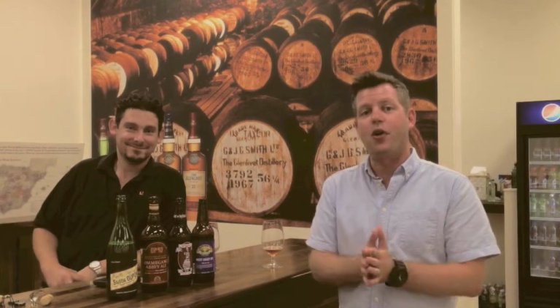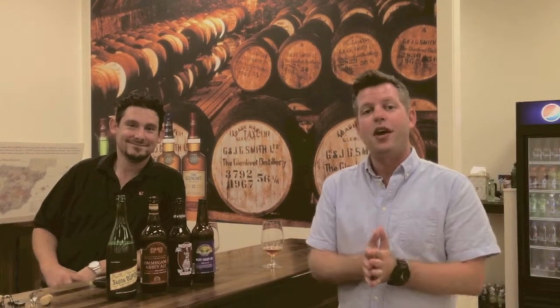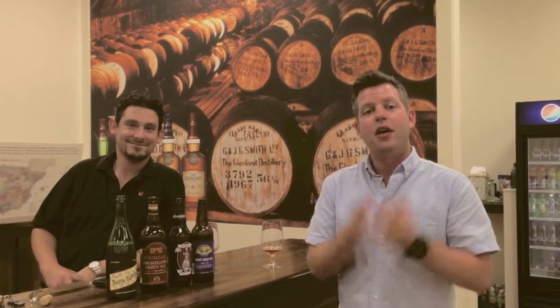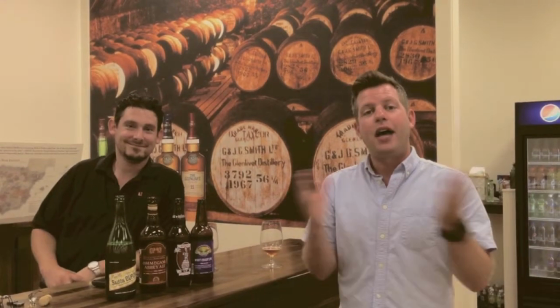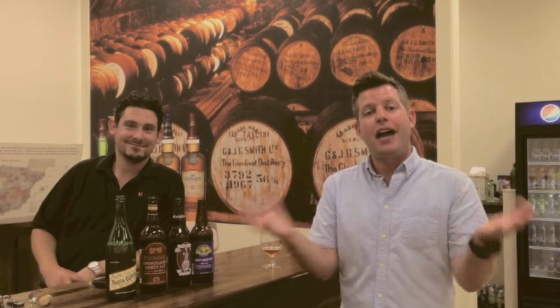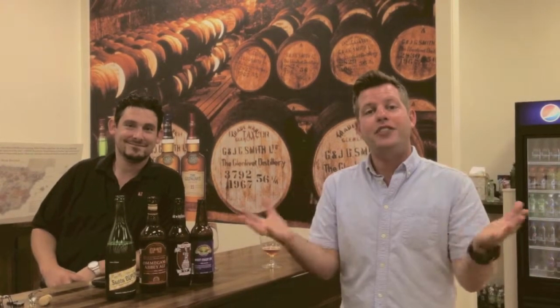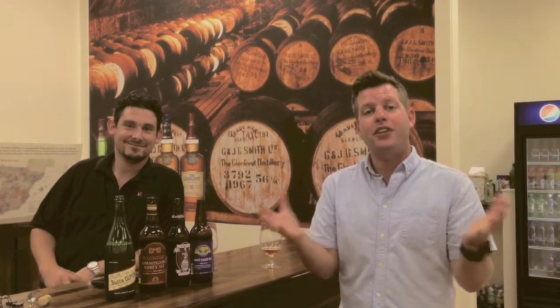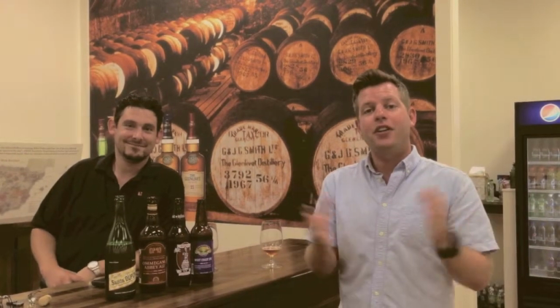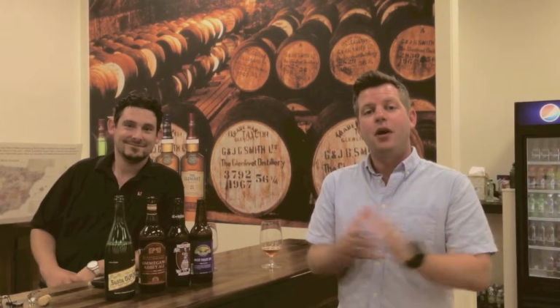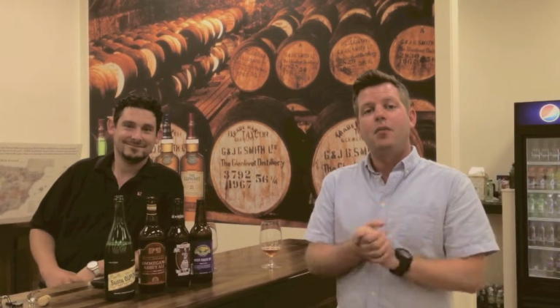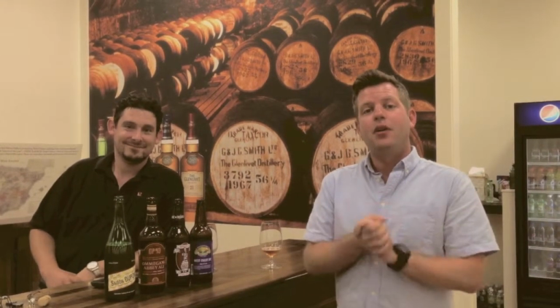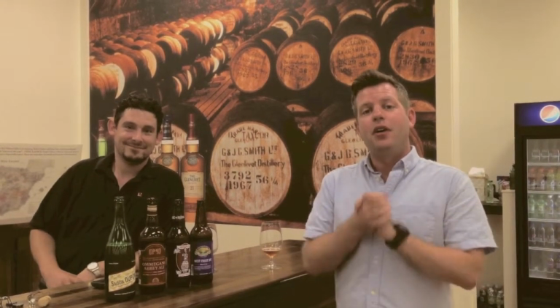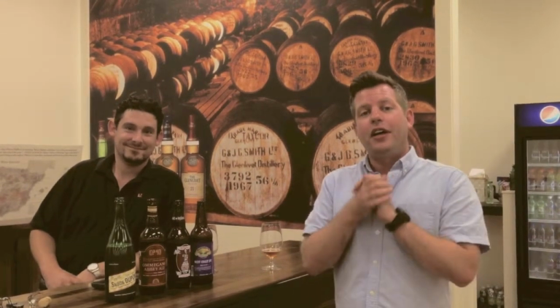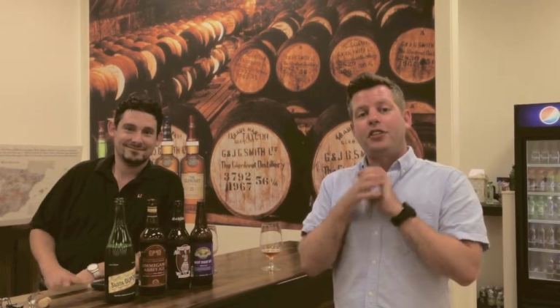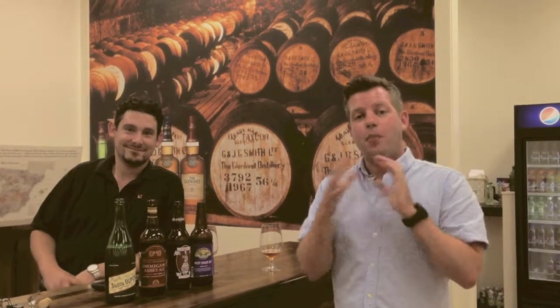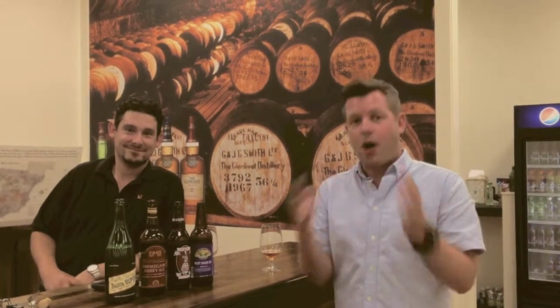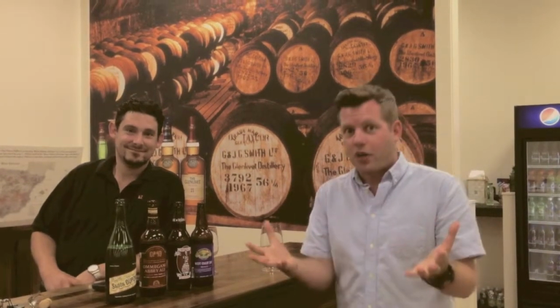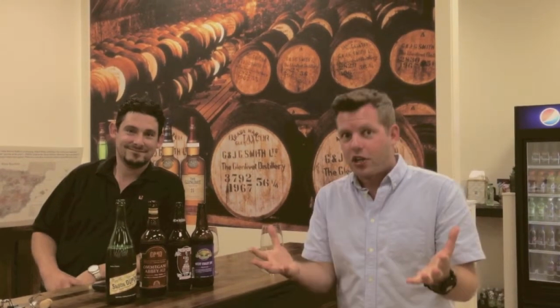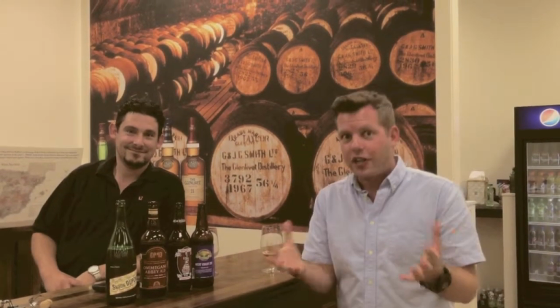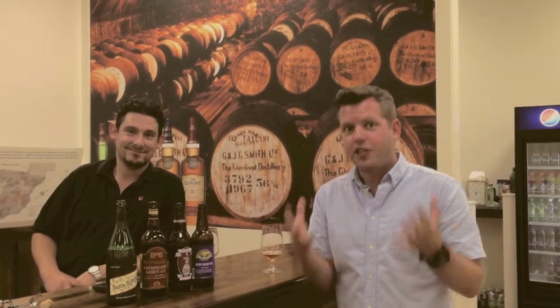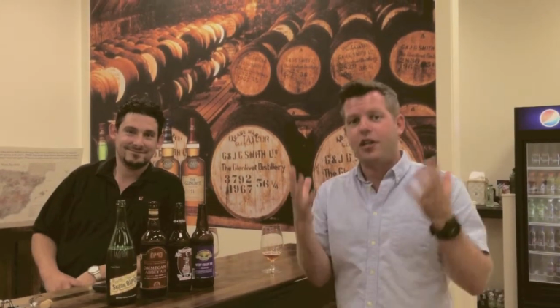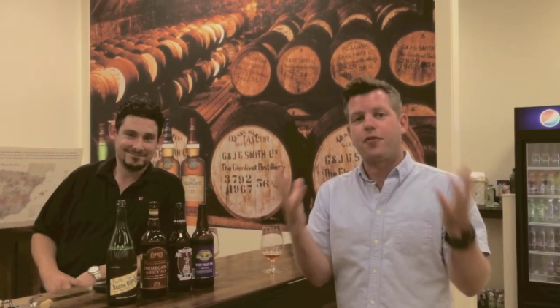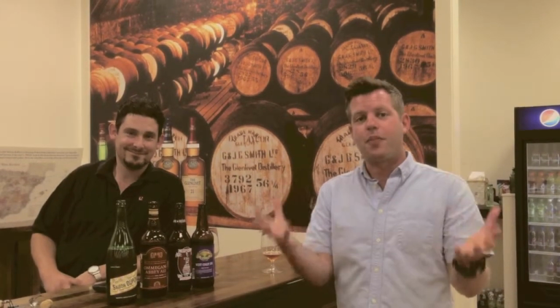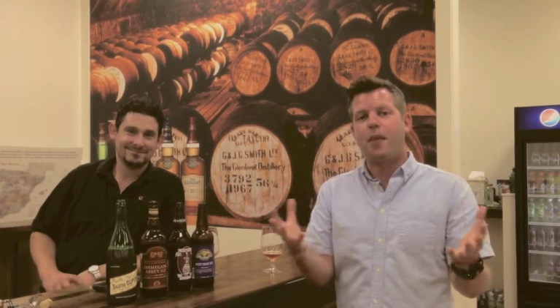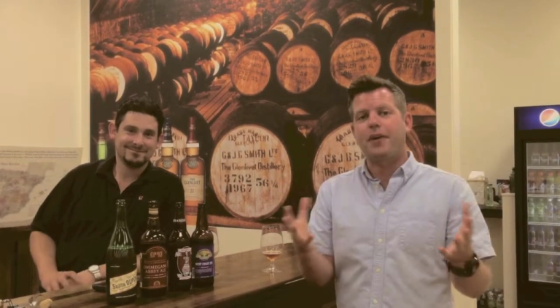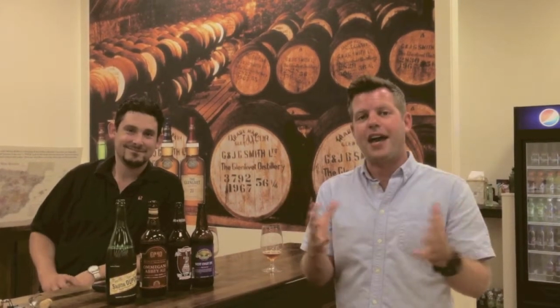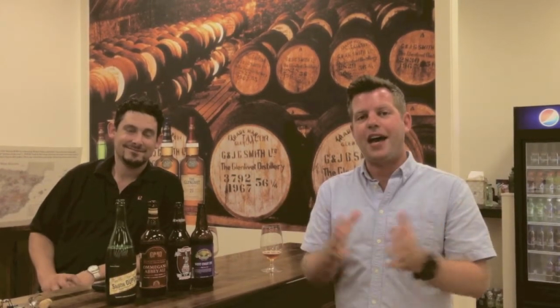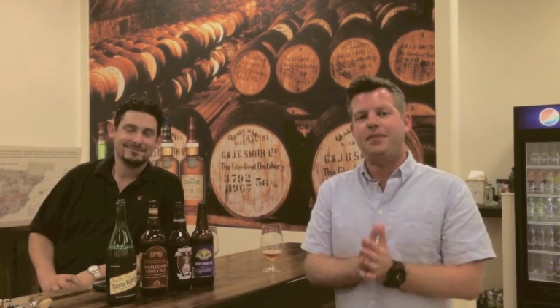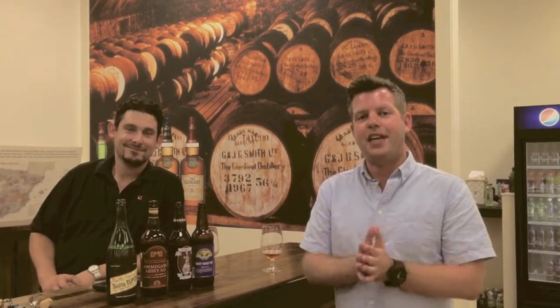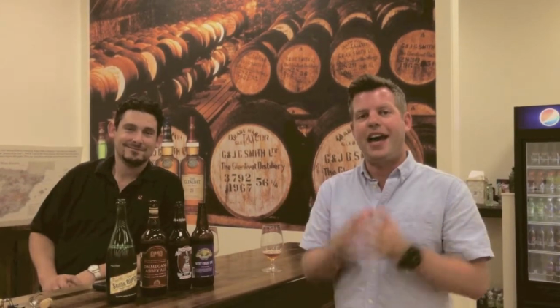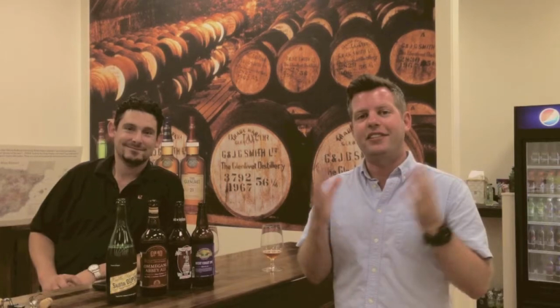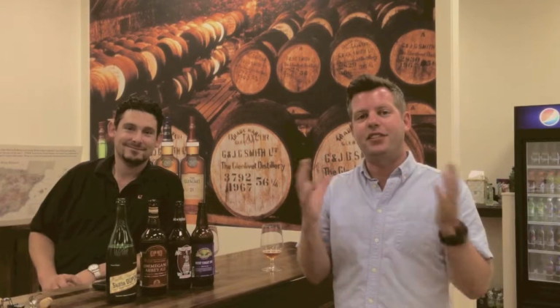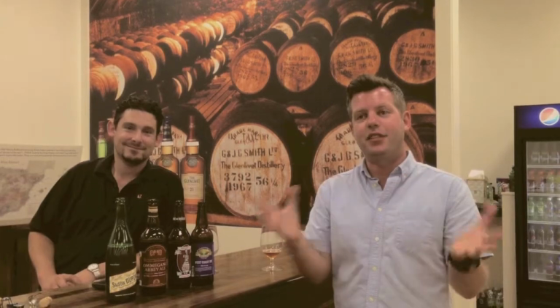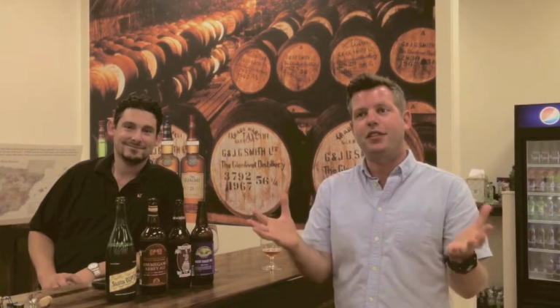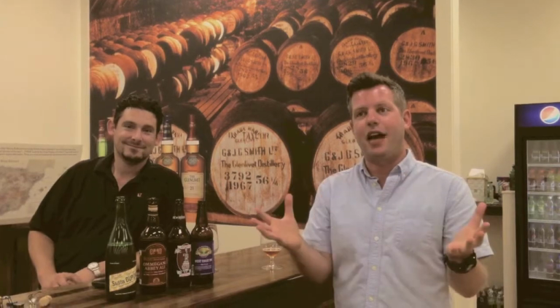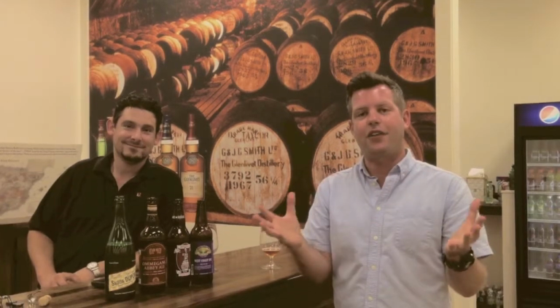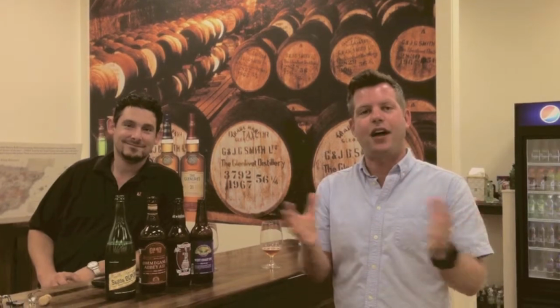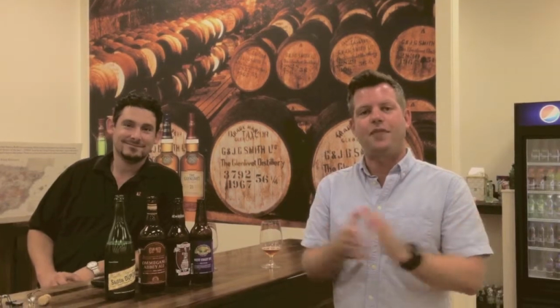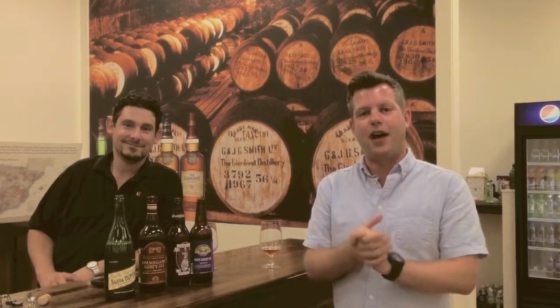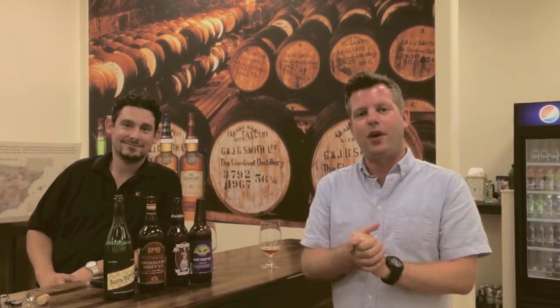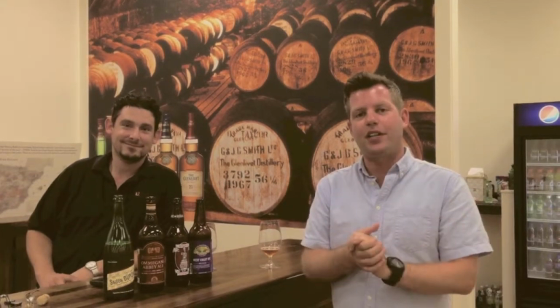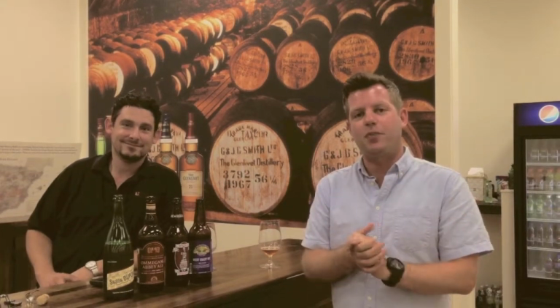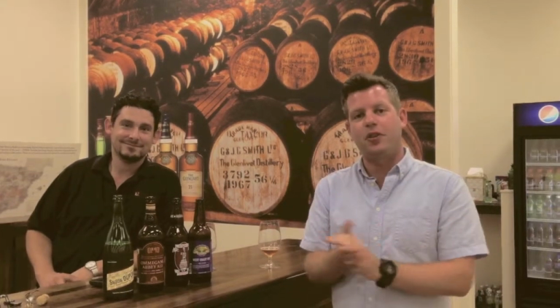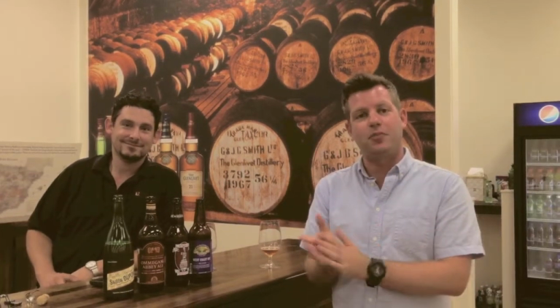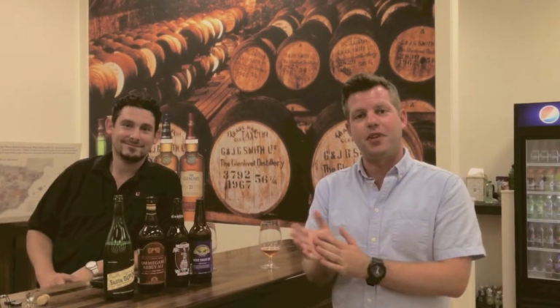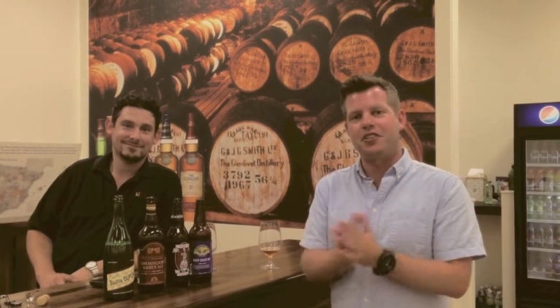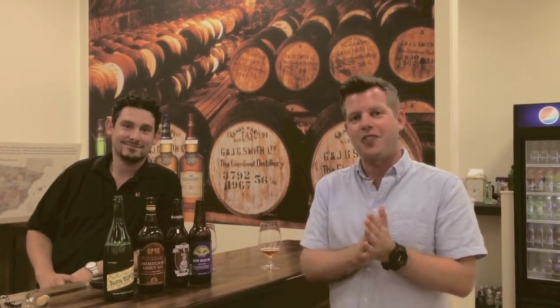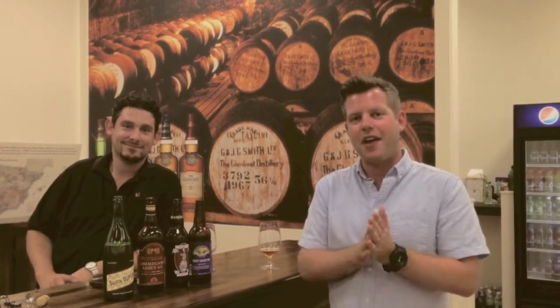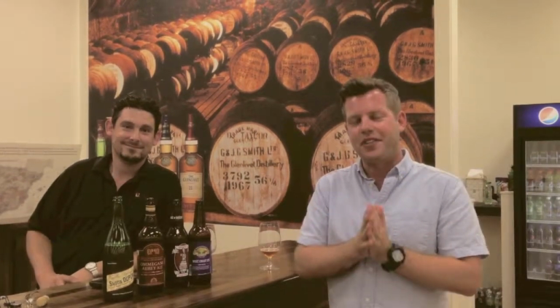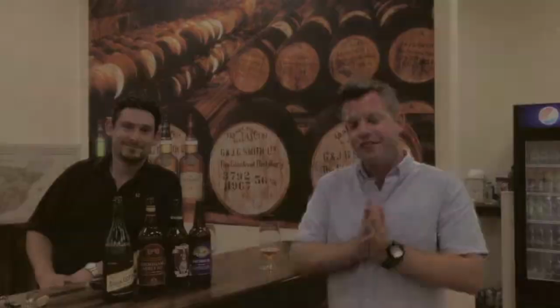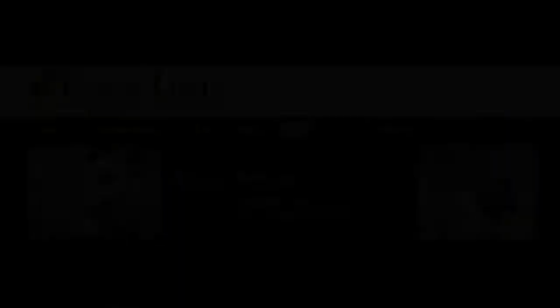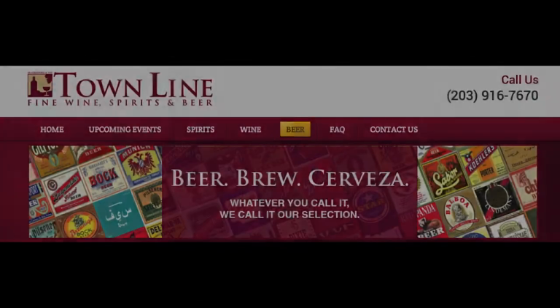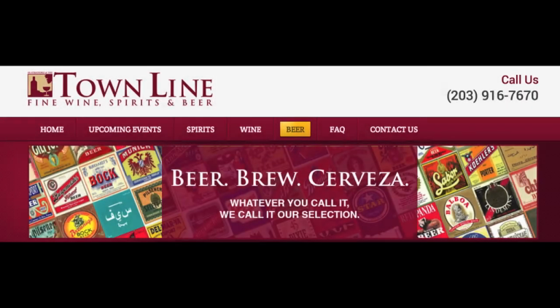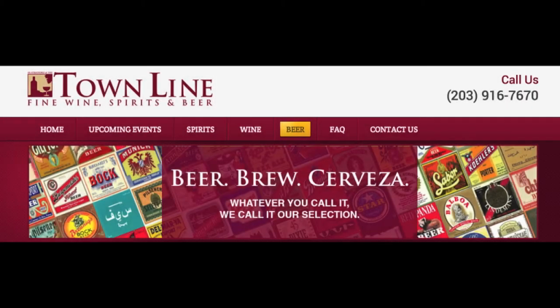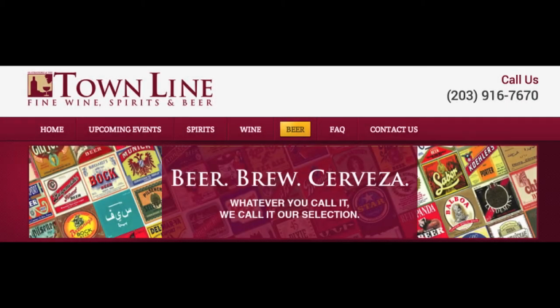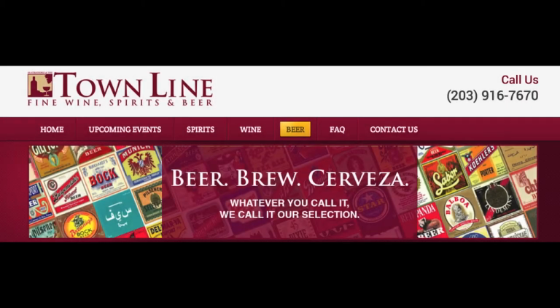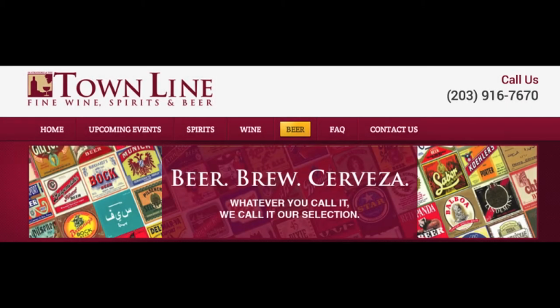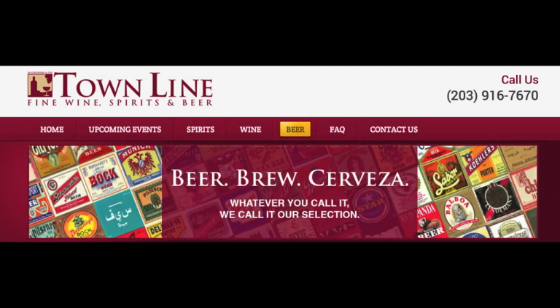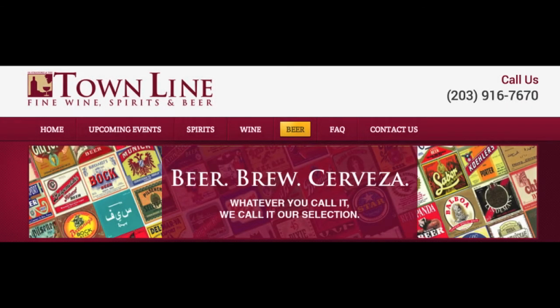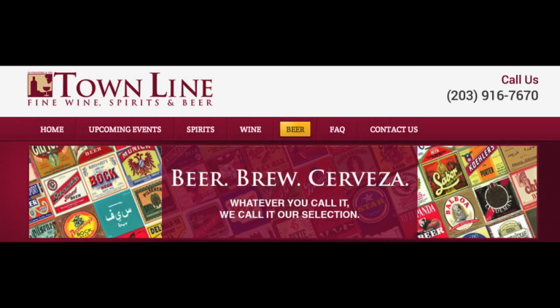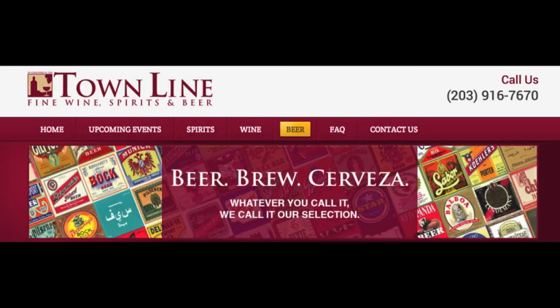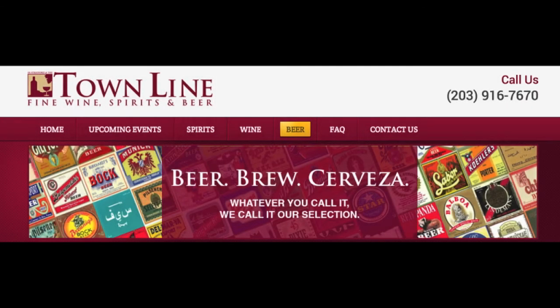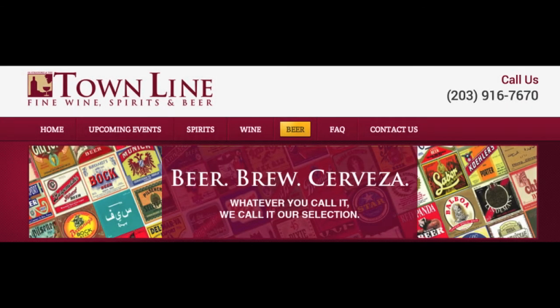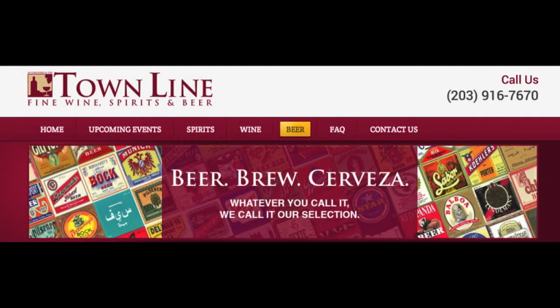So enter. It's our bomber collection contest here for Poppin' Caps at Townline Fine Wine Spirits and Beer in Stratford. We'll see you next time. Bye.